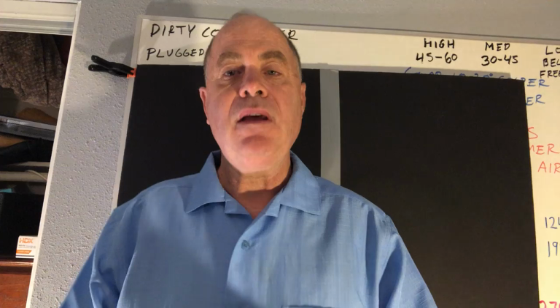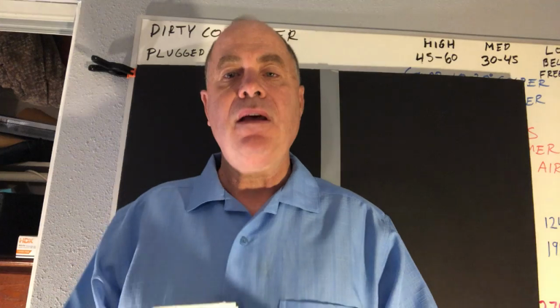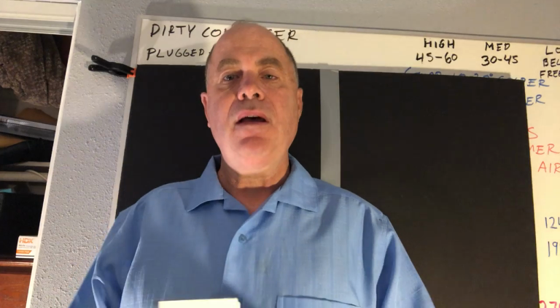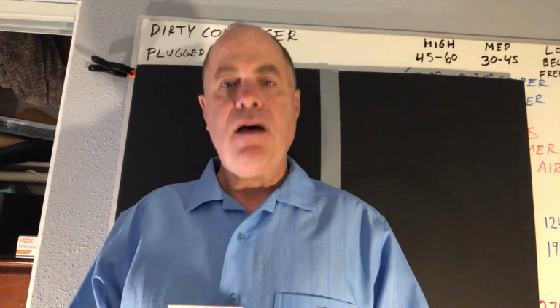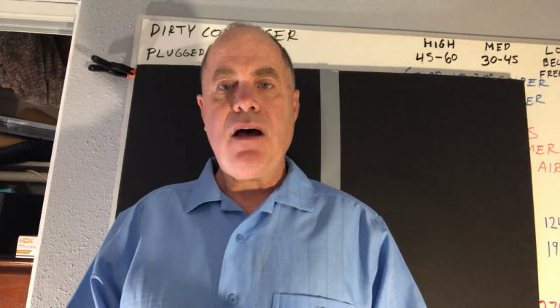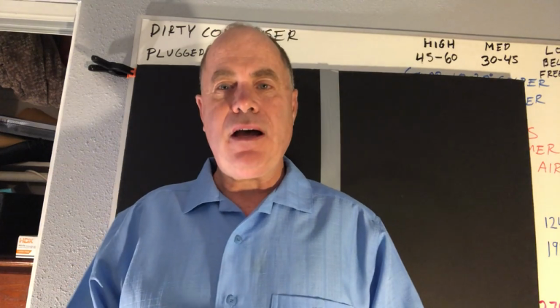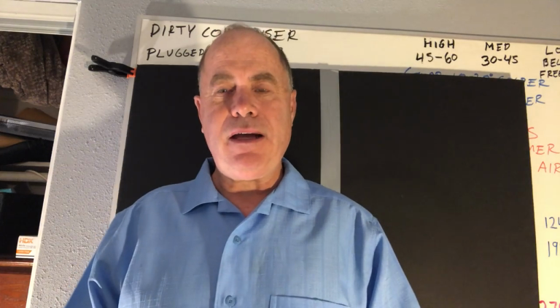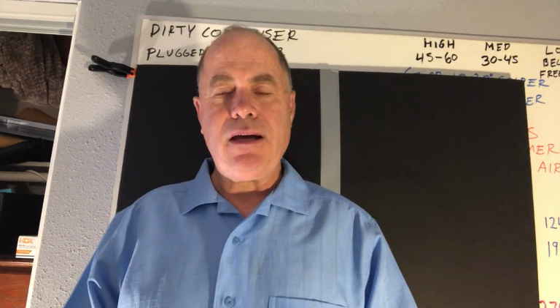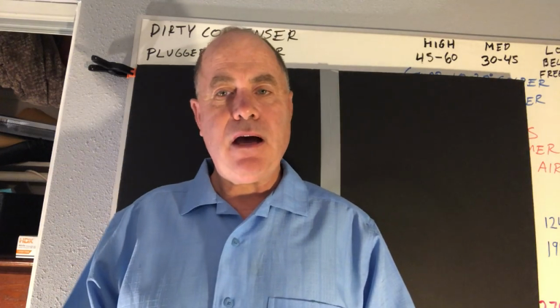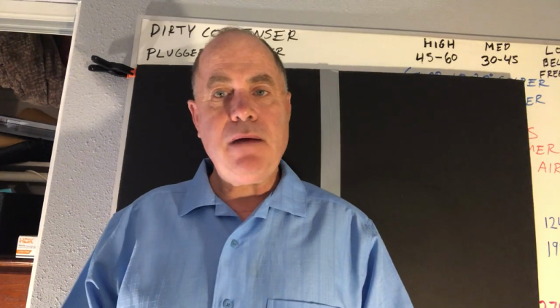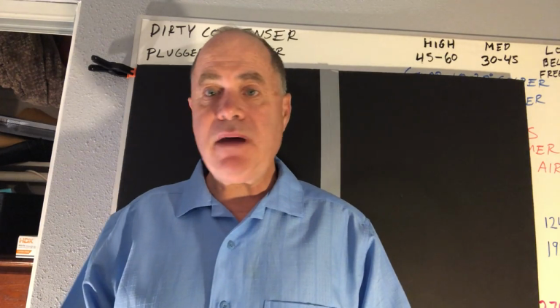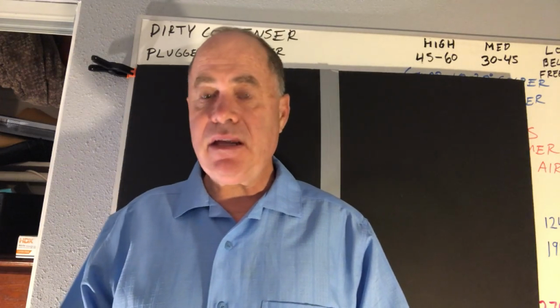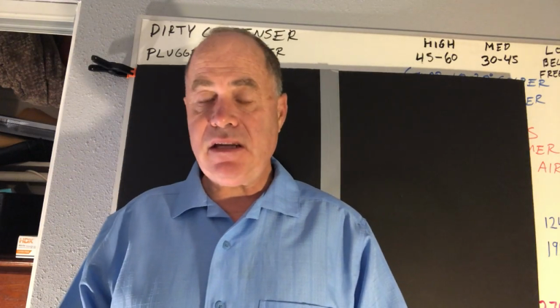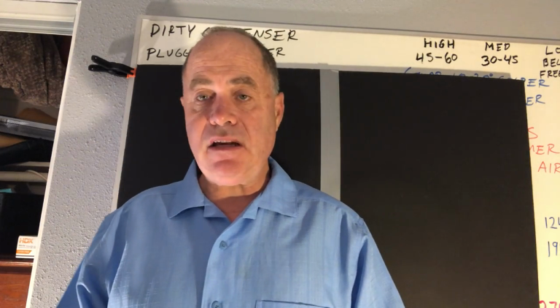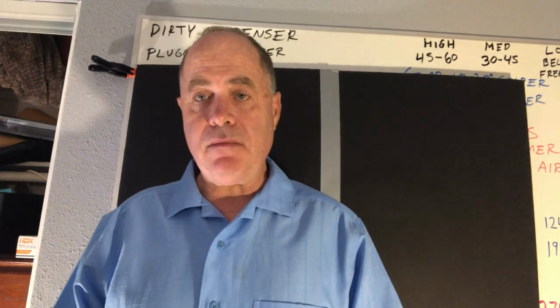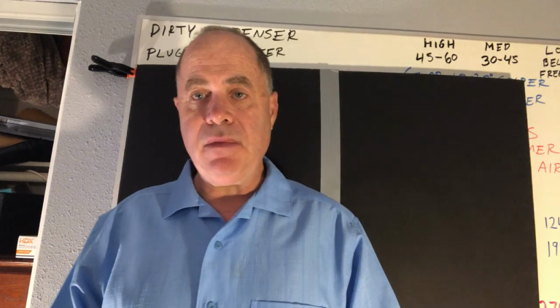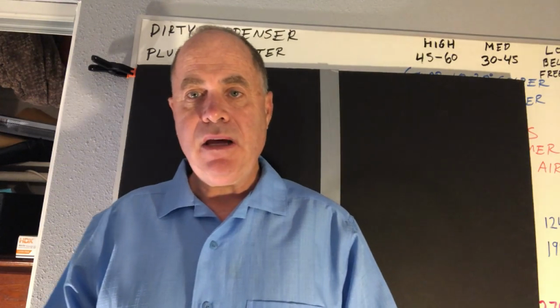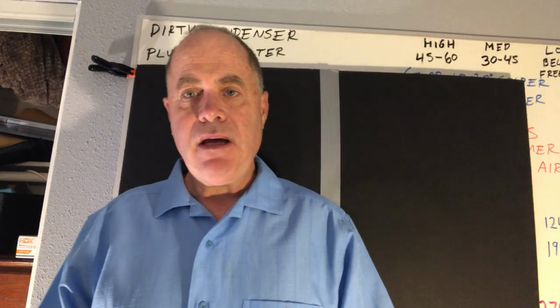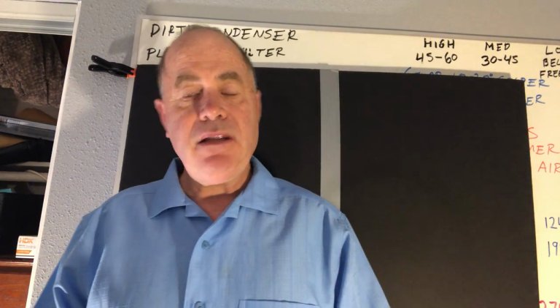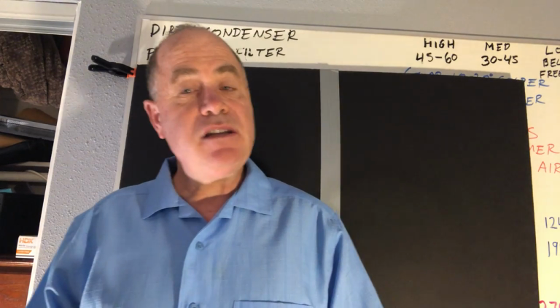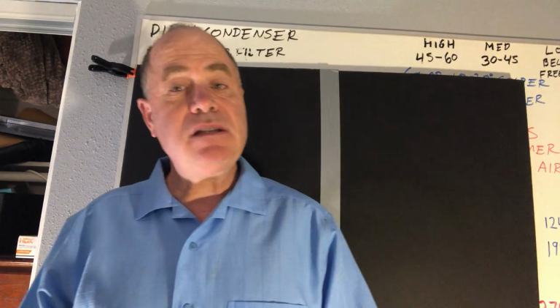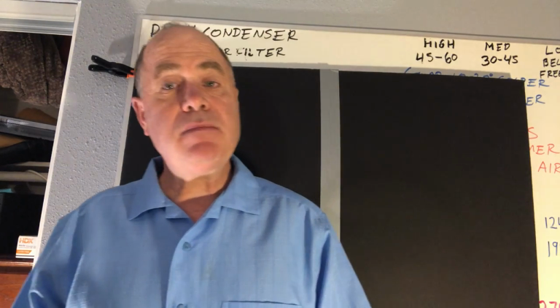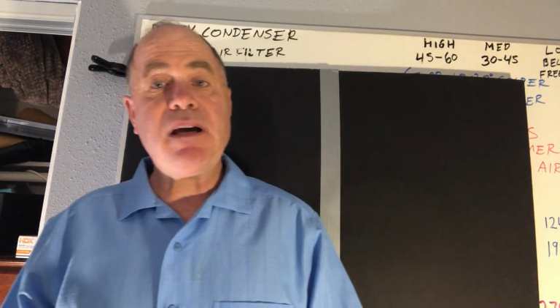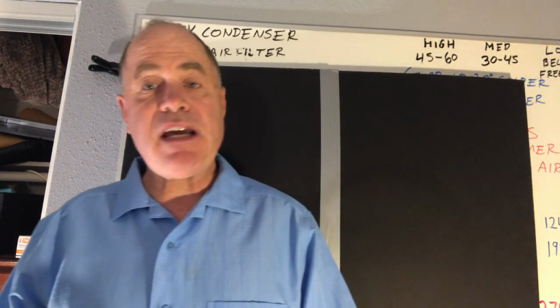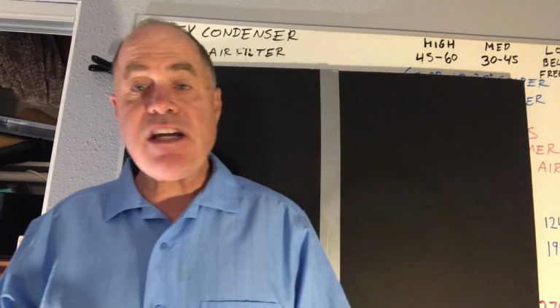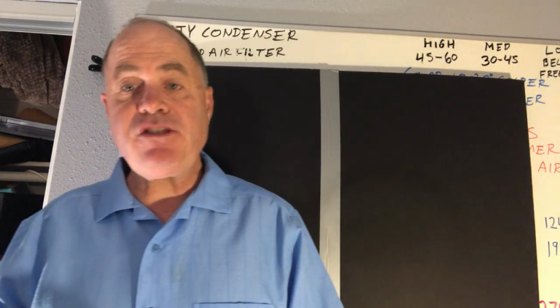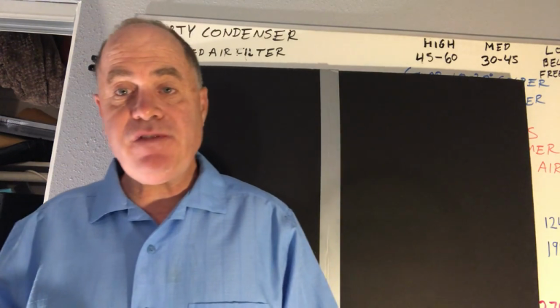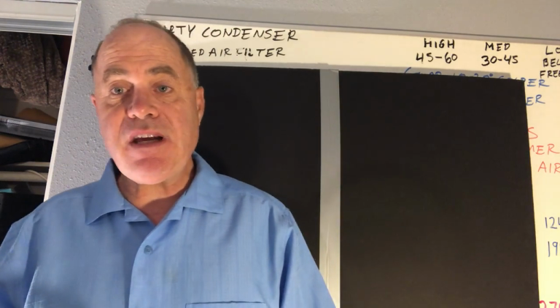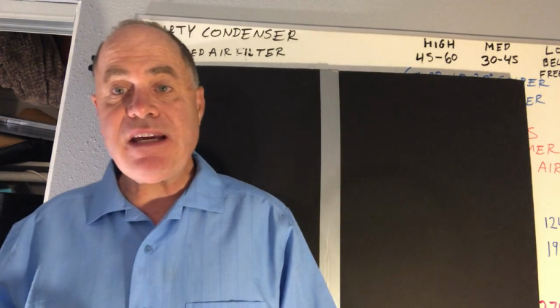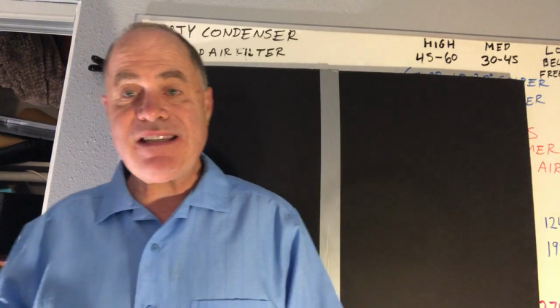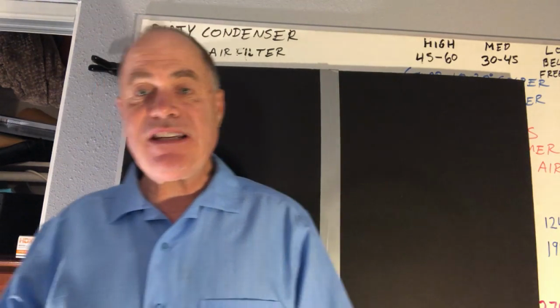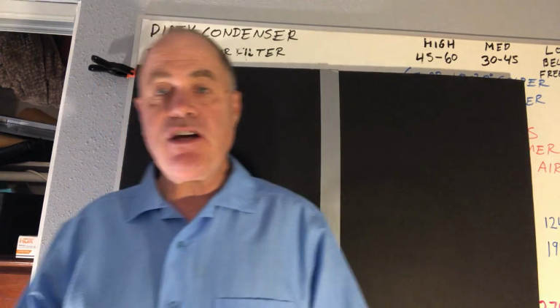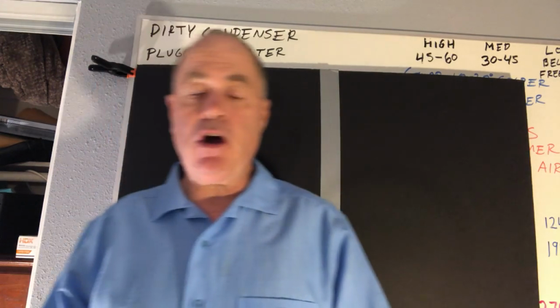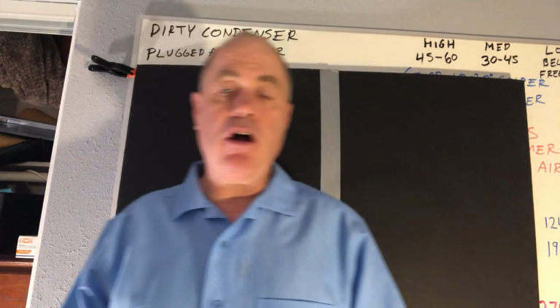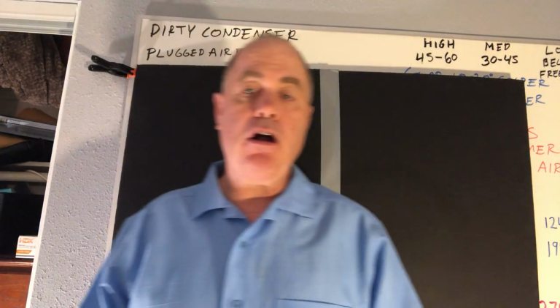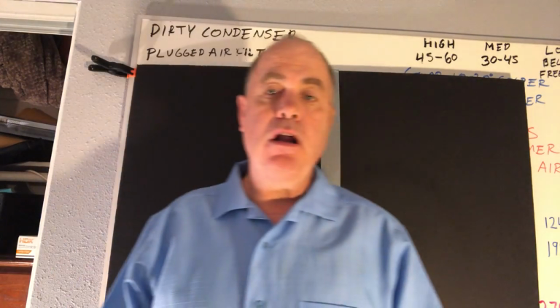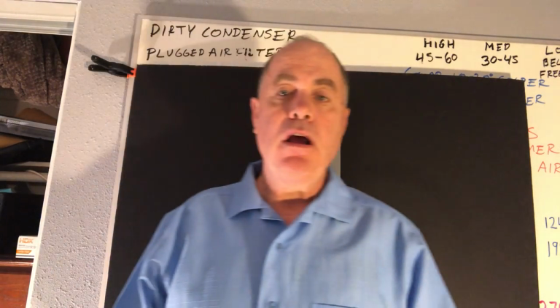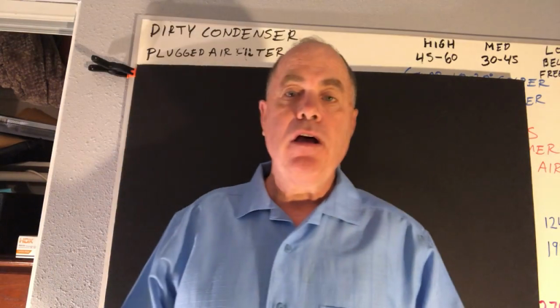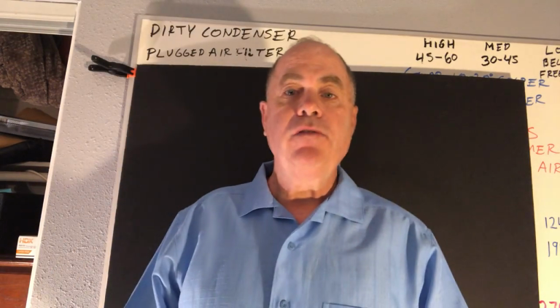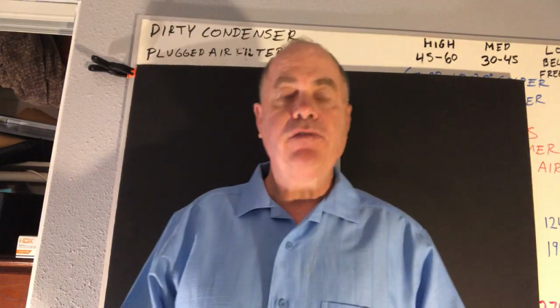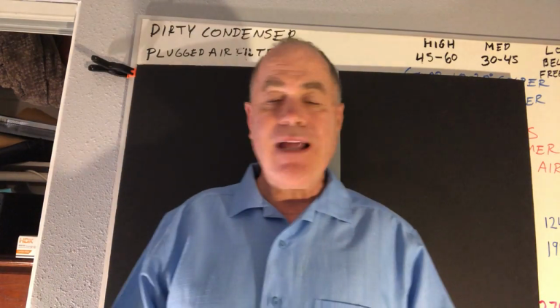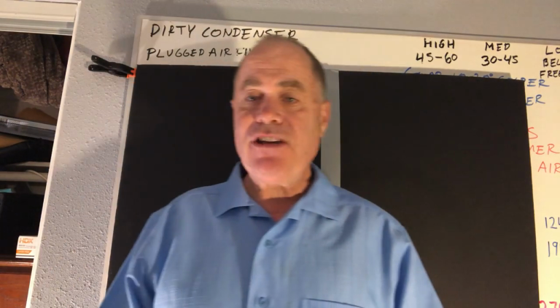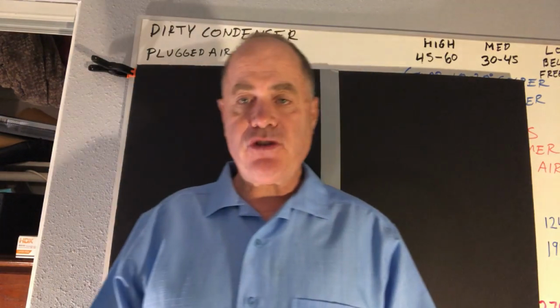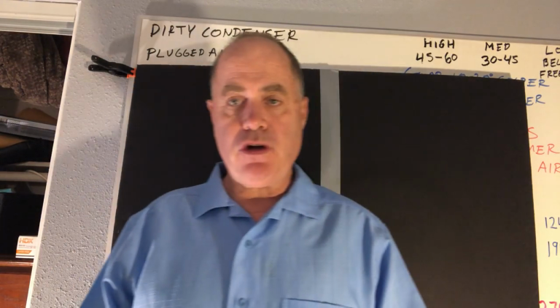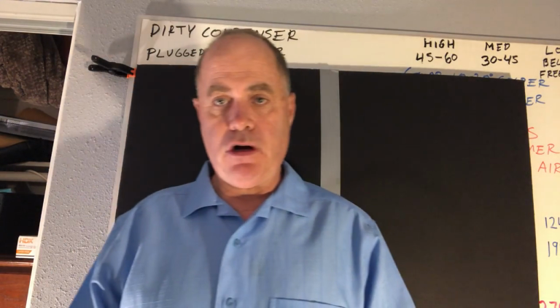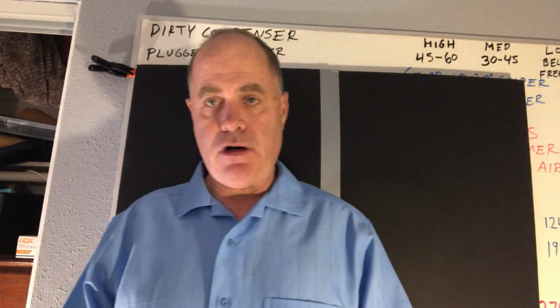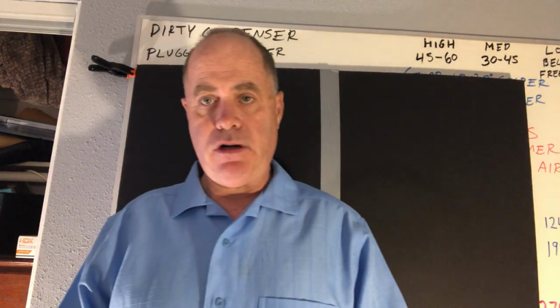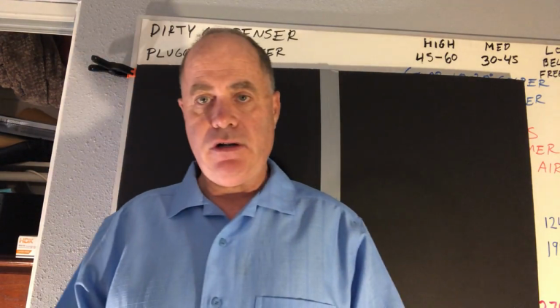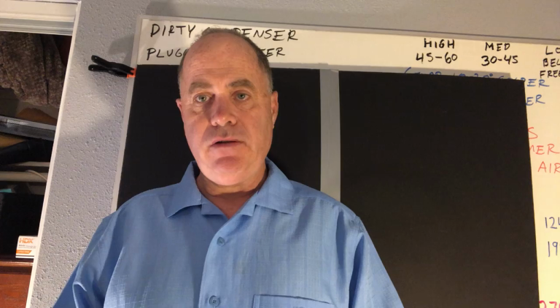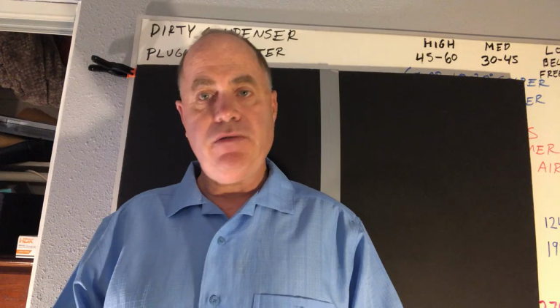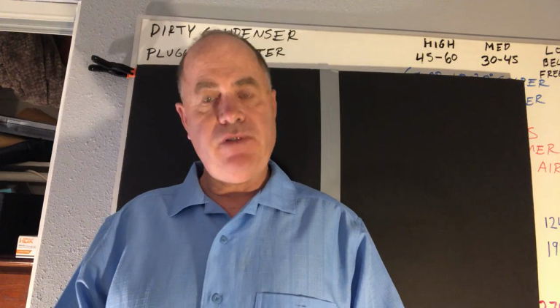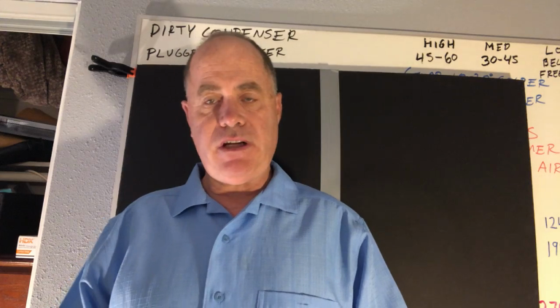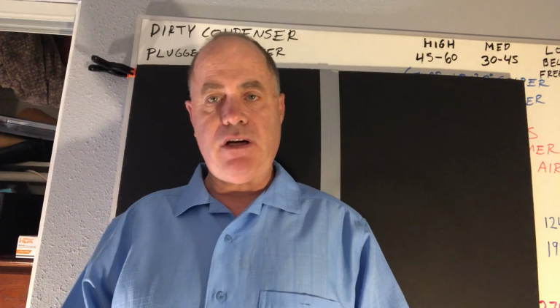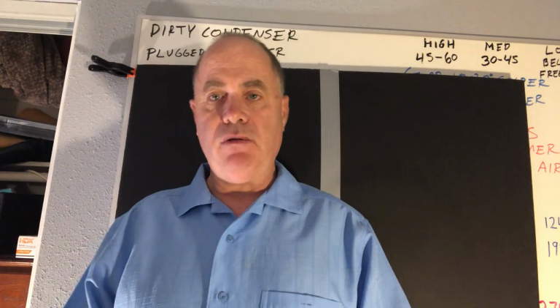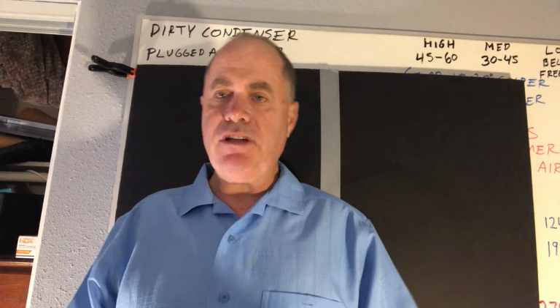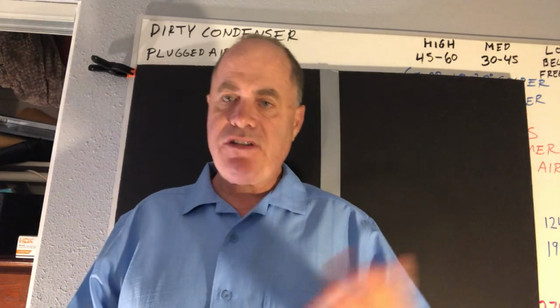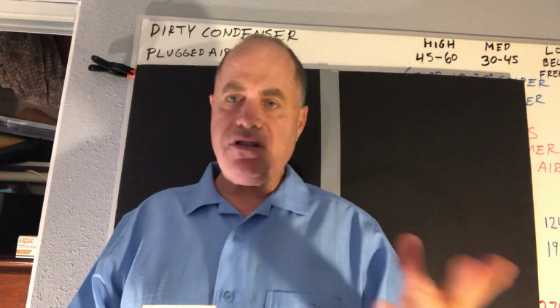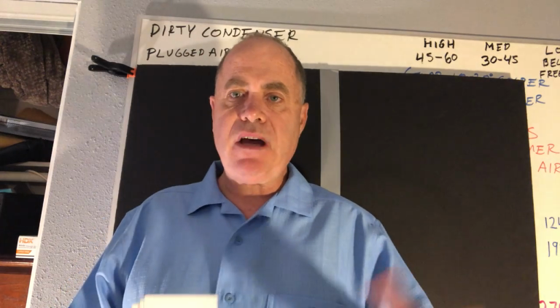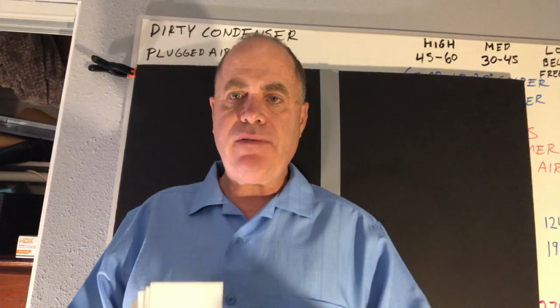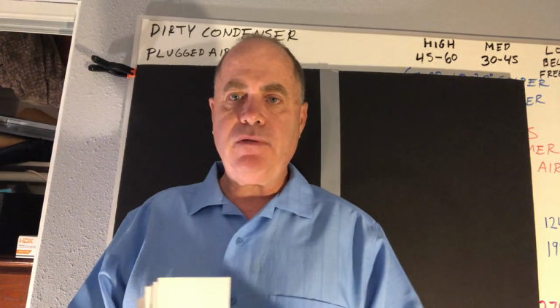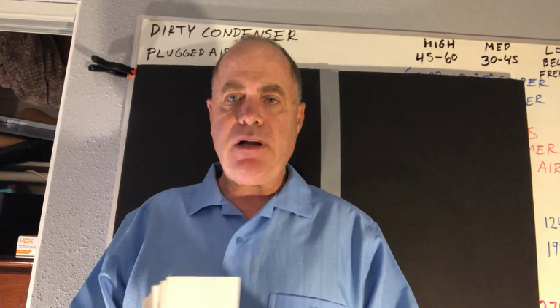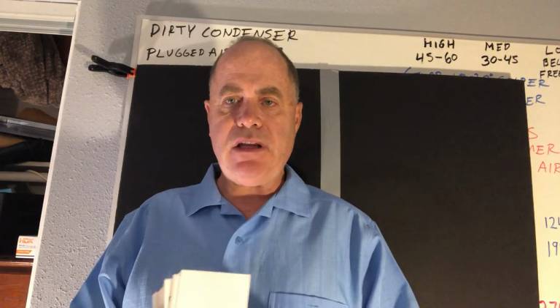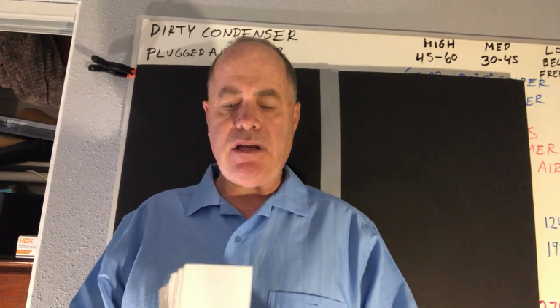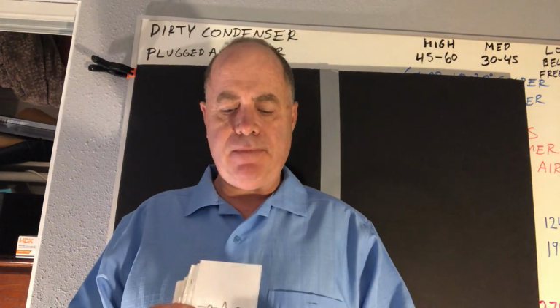Hi, I'm Matt Needham. This is my HVACR flashcard video. Let's dive right in.